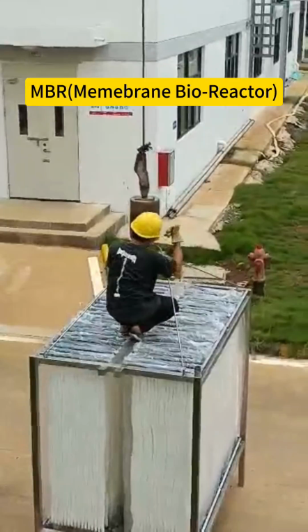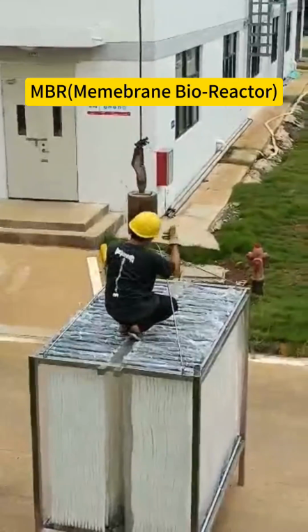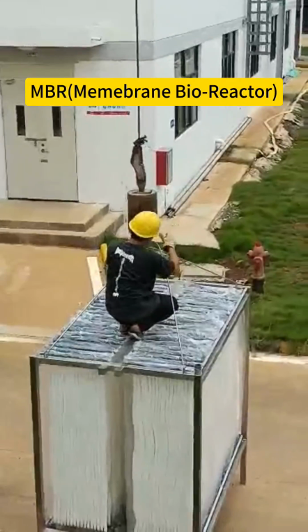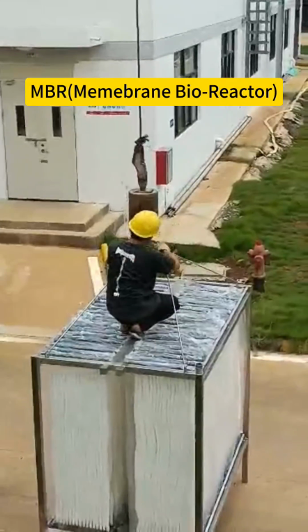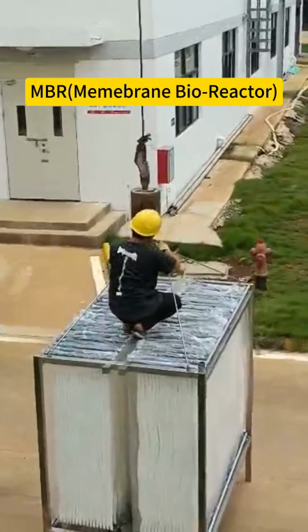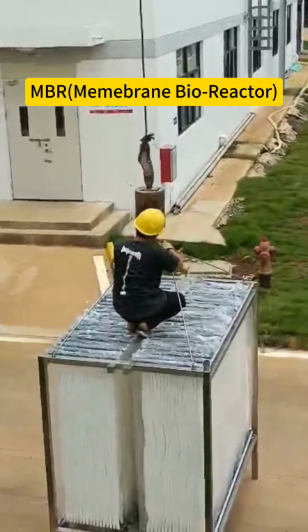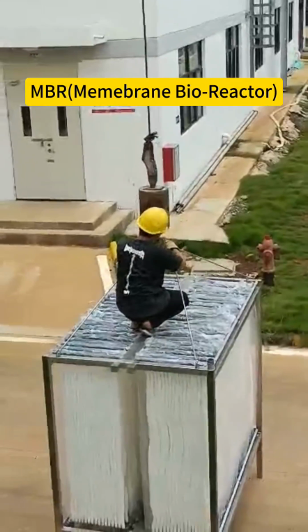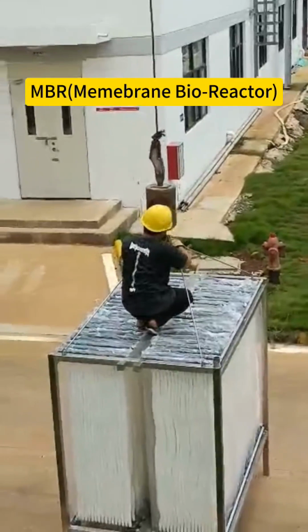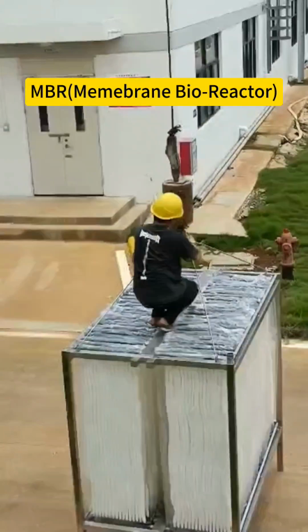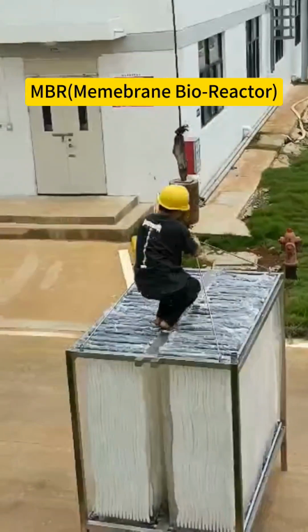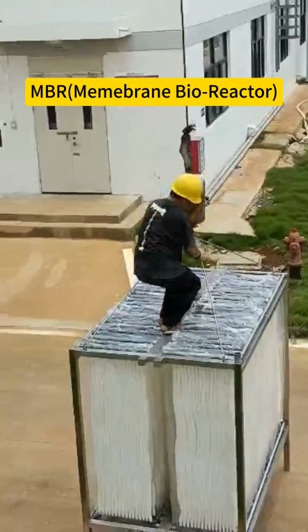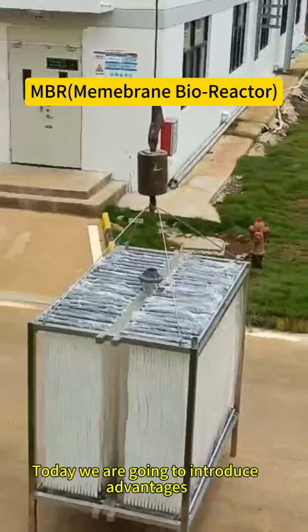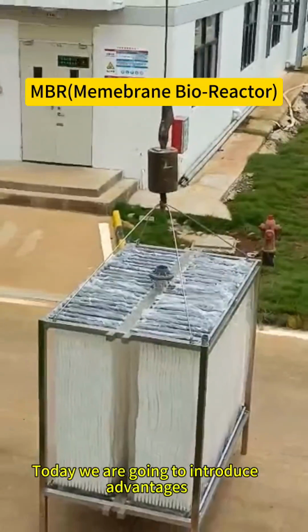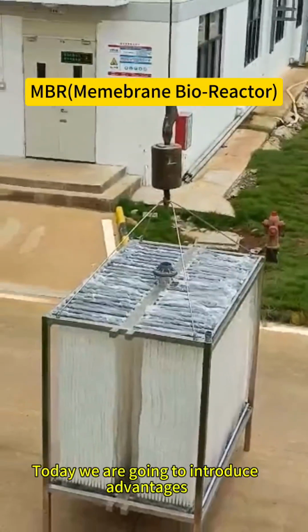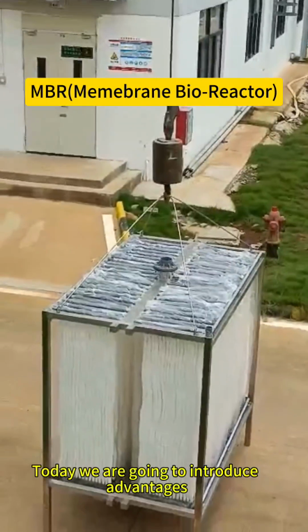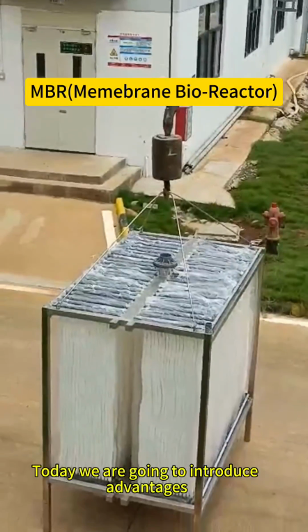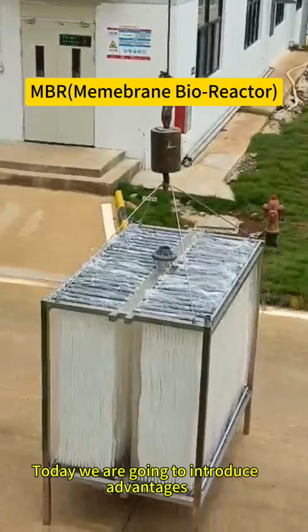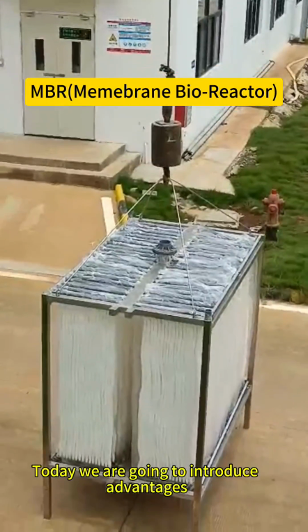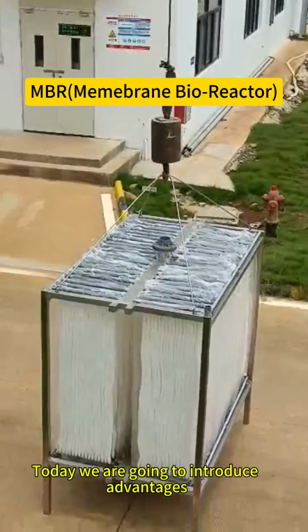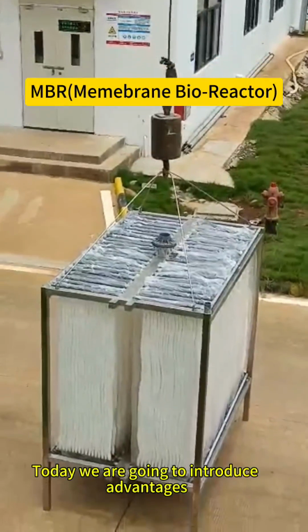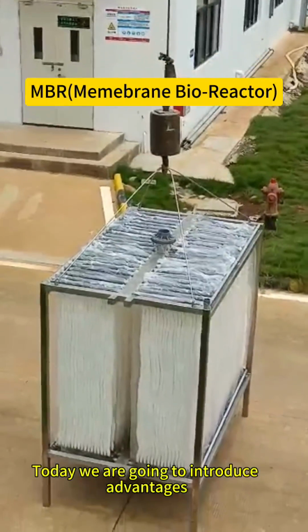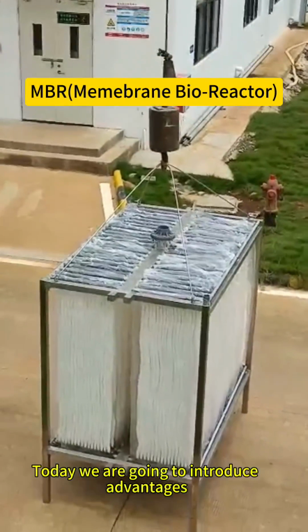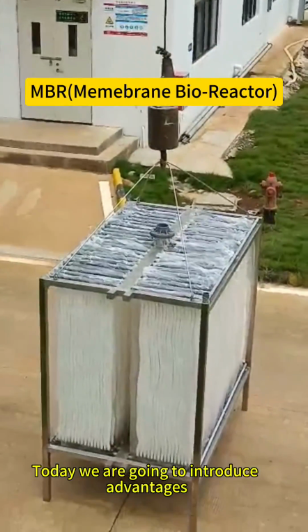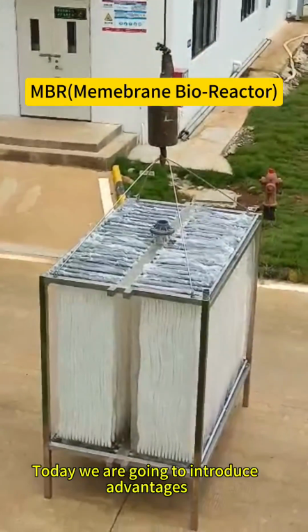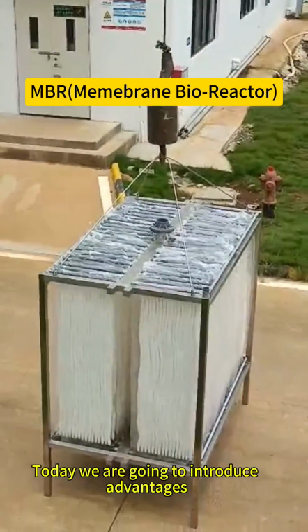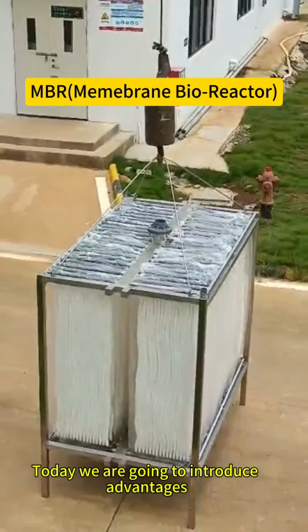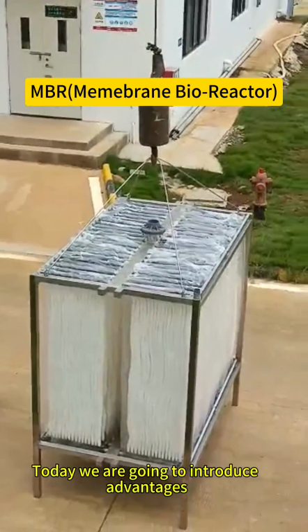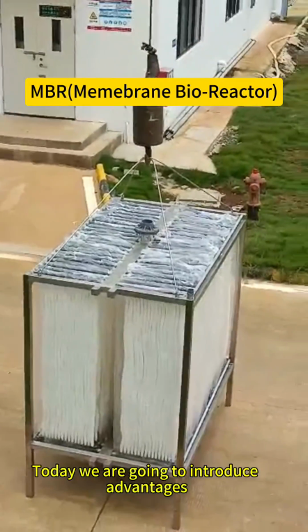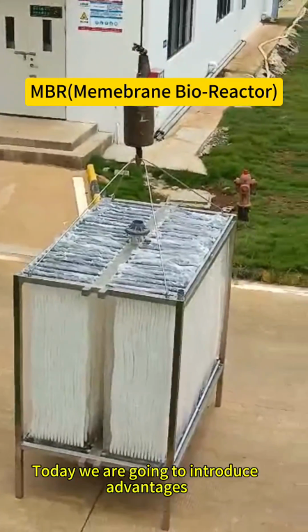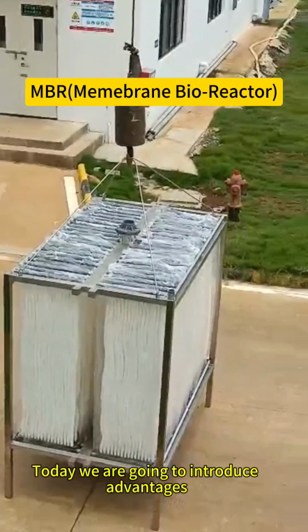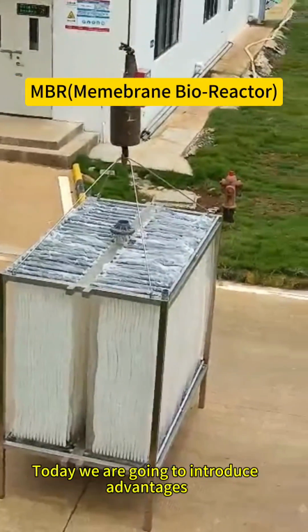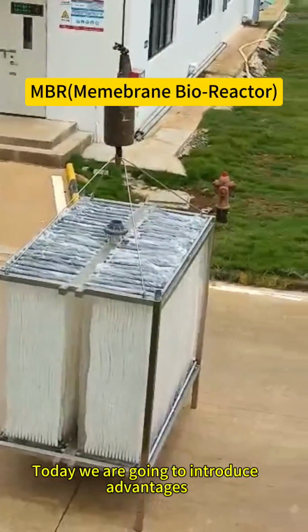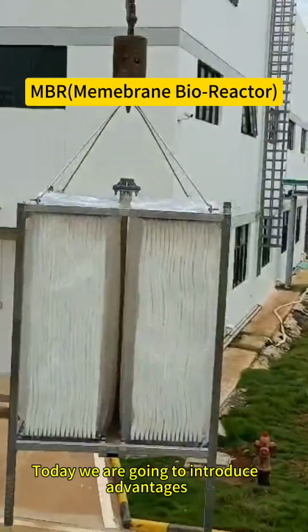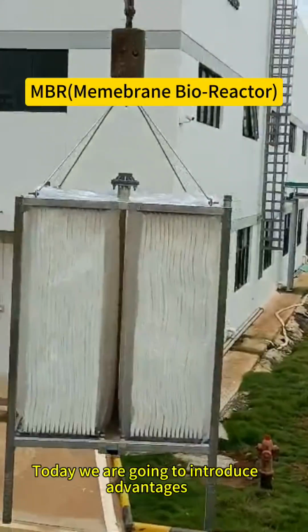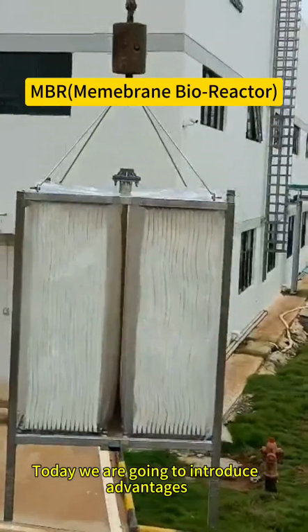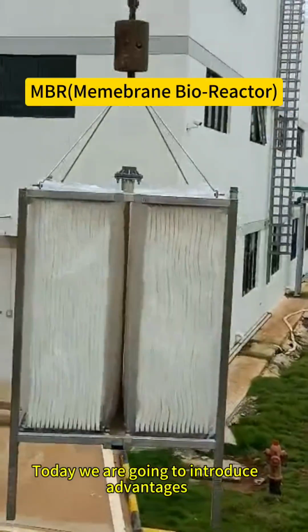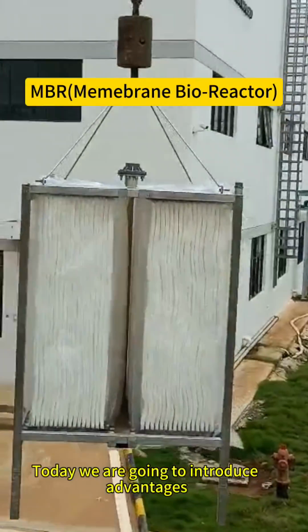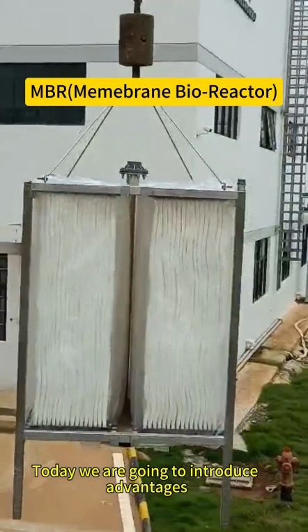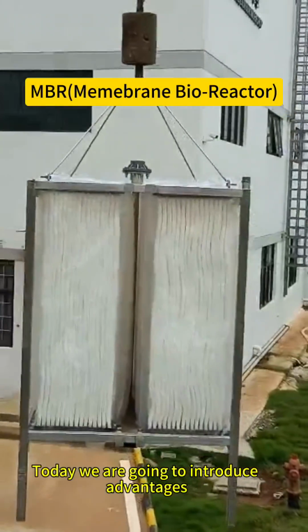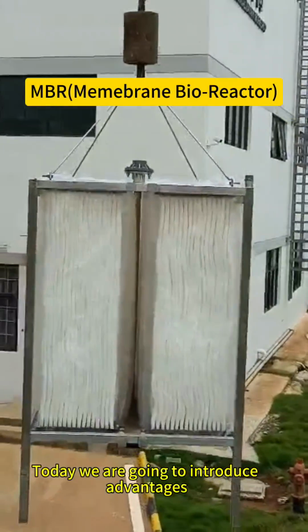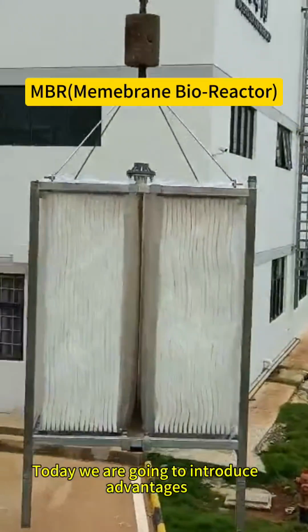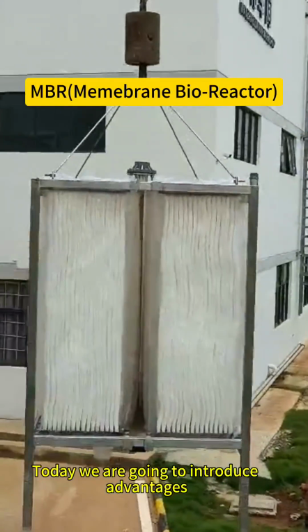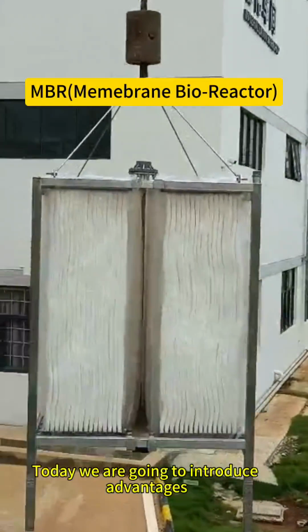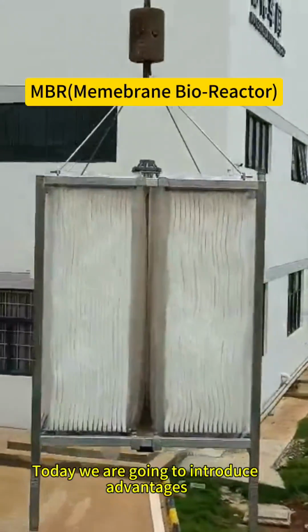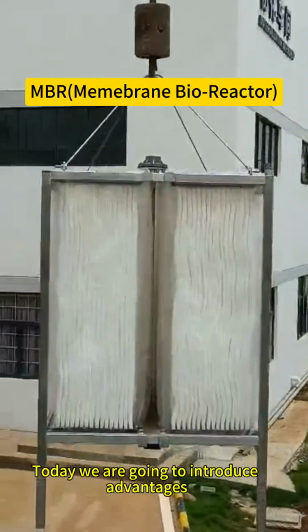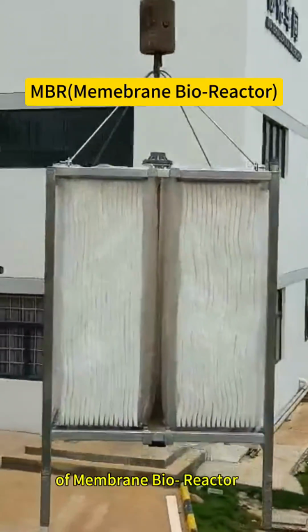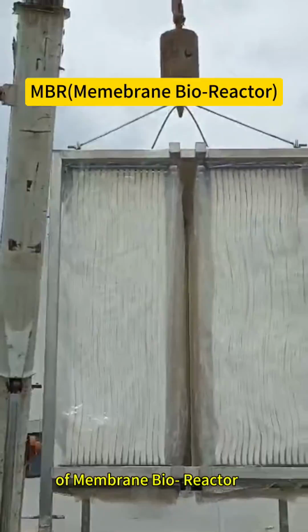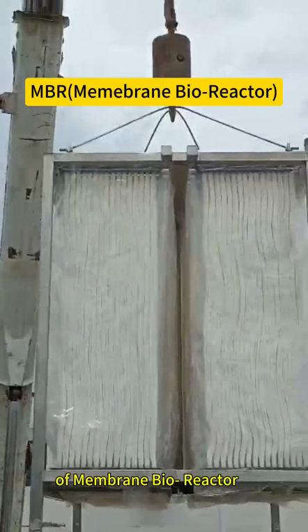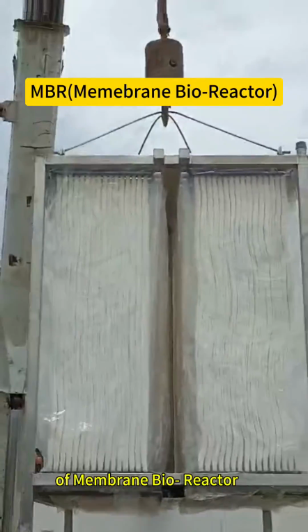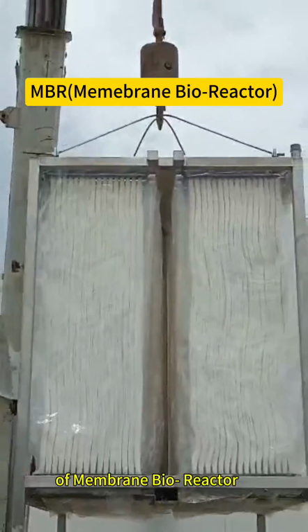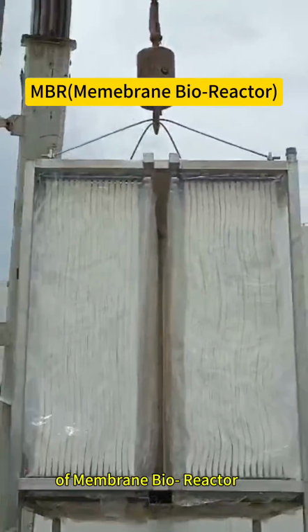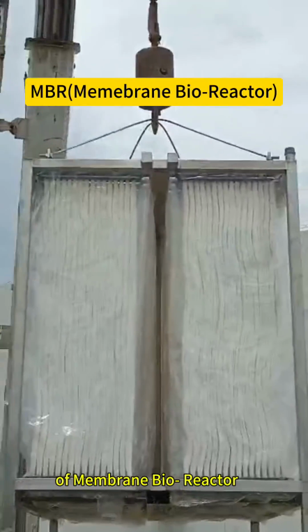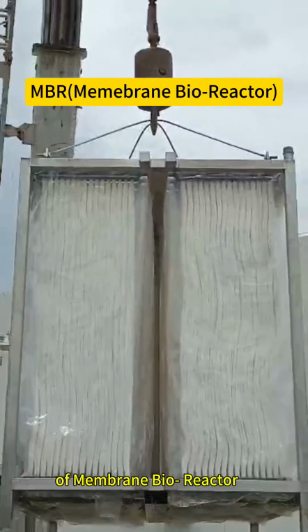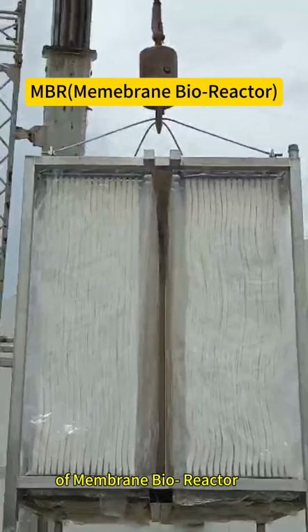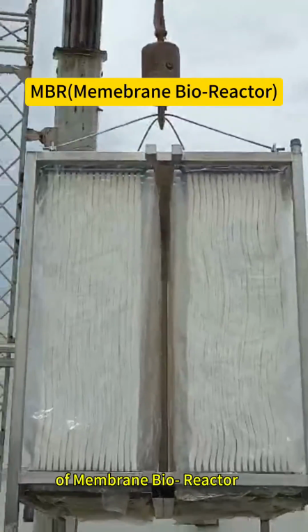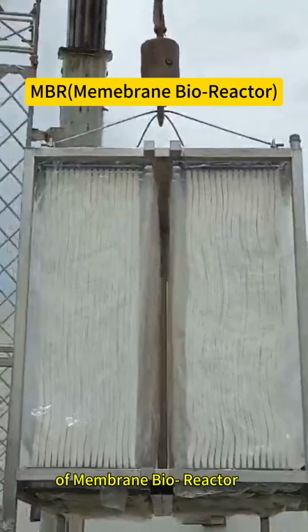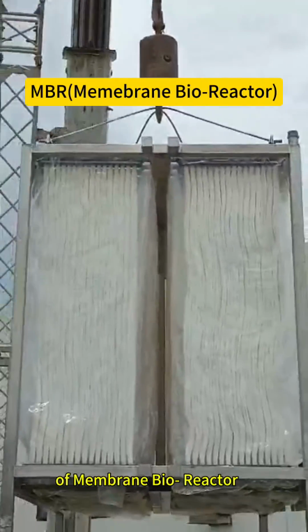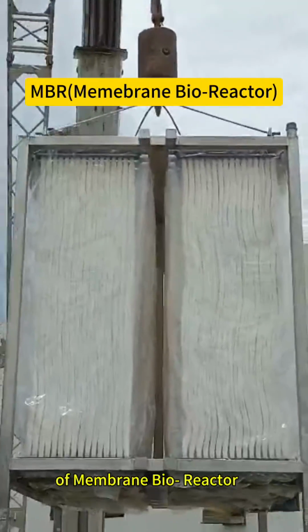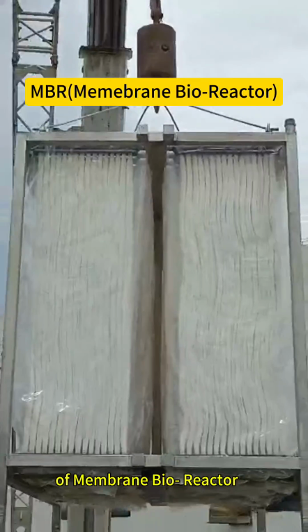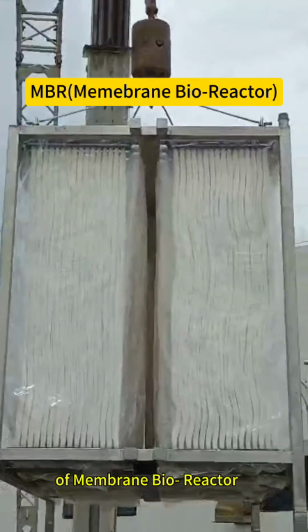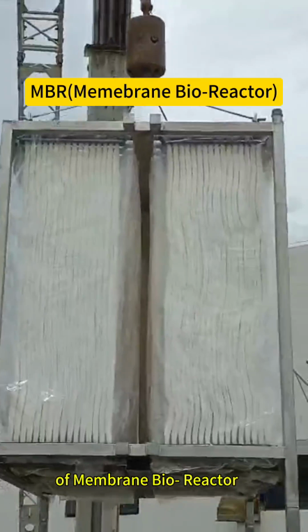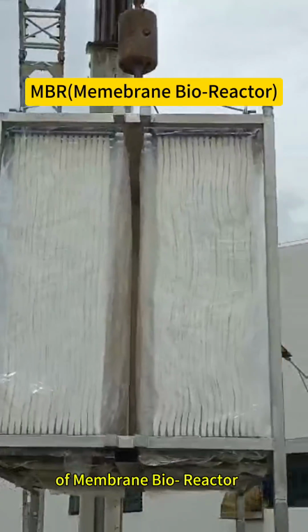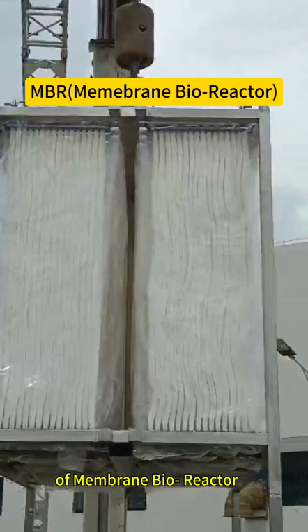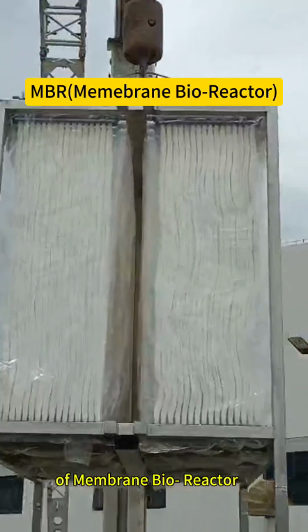Today, we are going to introduce the advantages of the membrane barrier act.